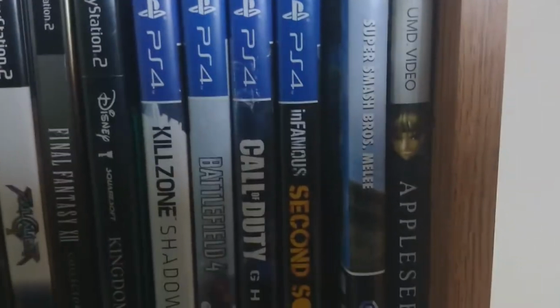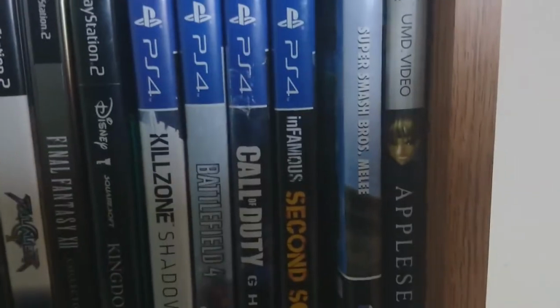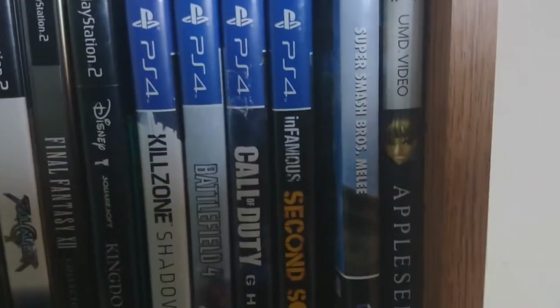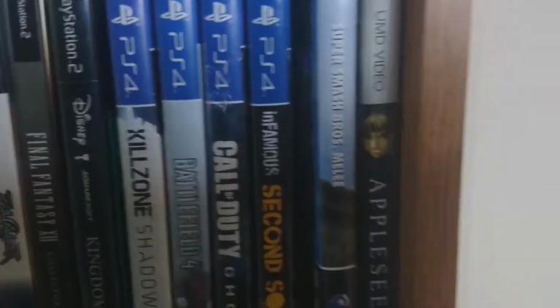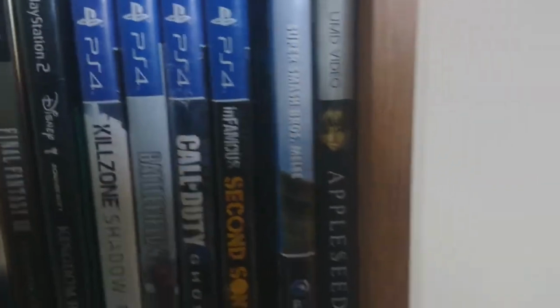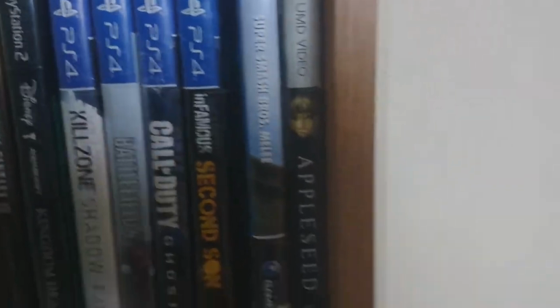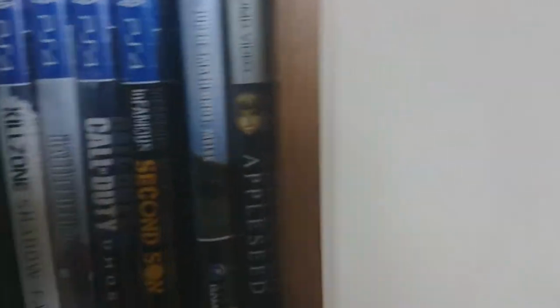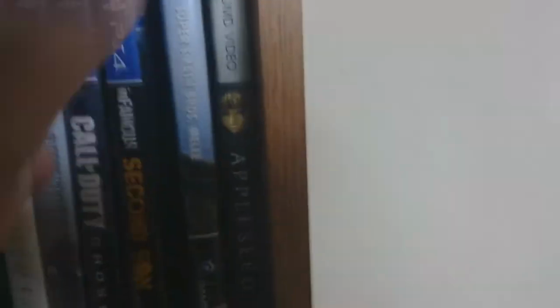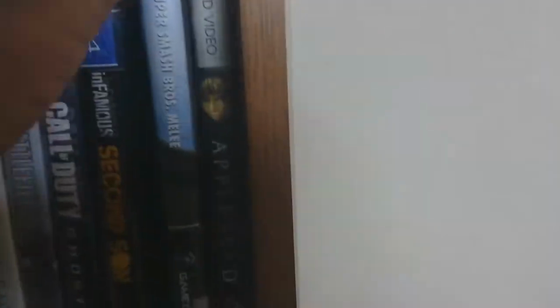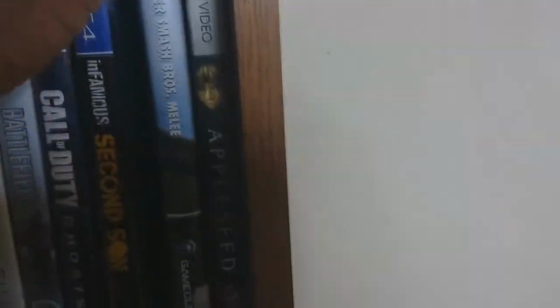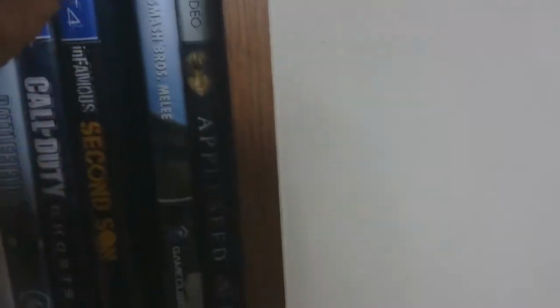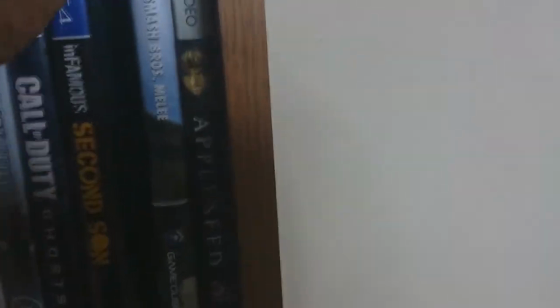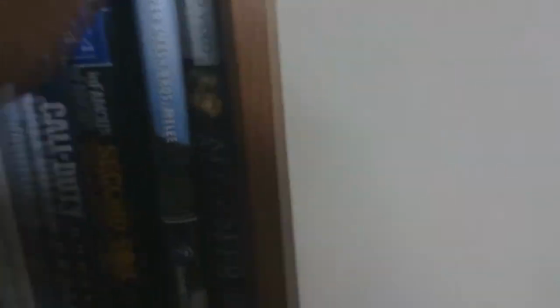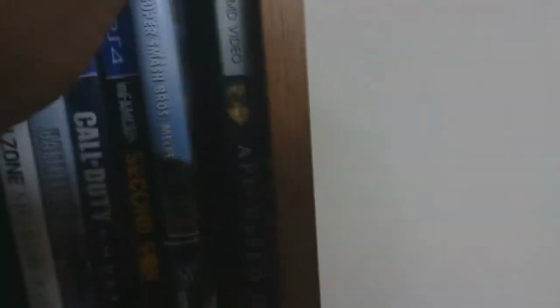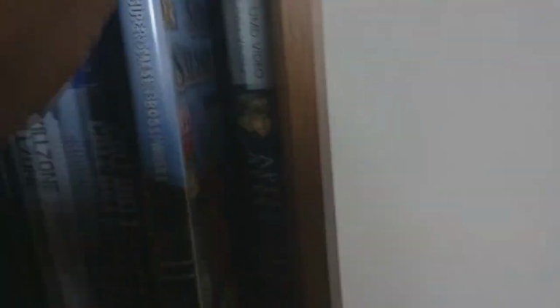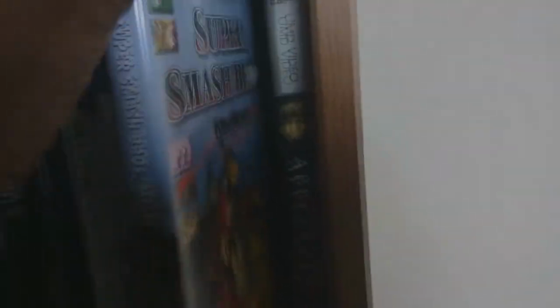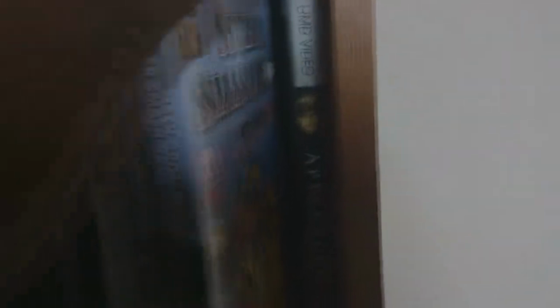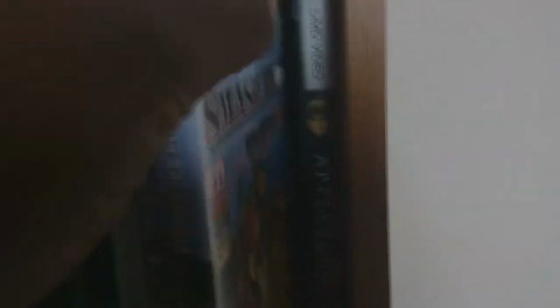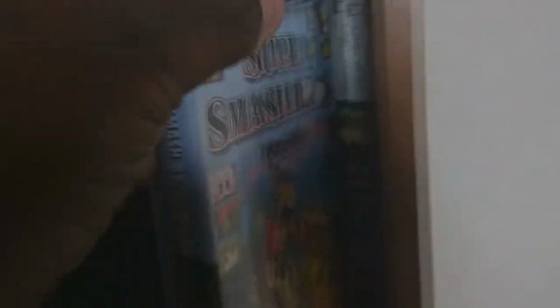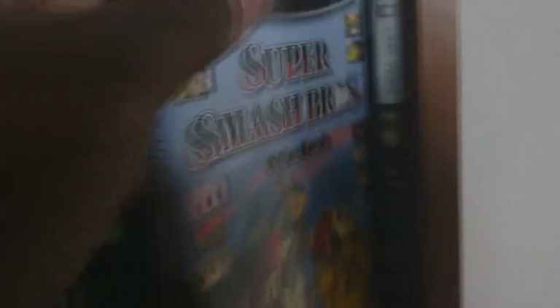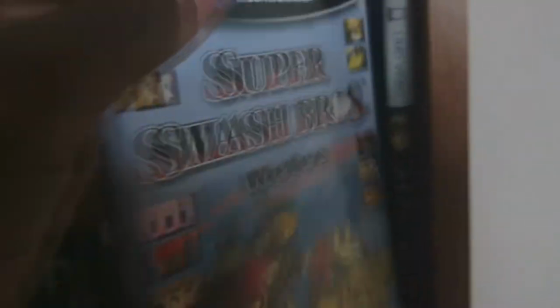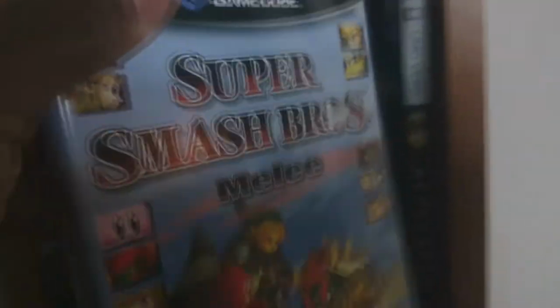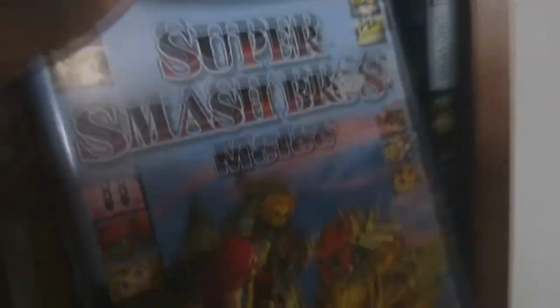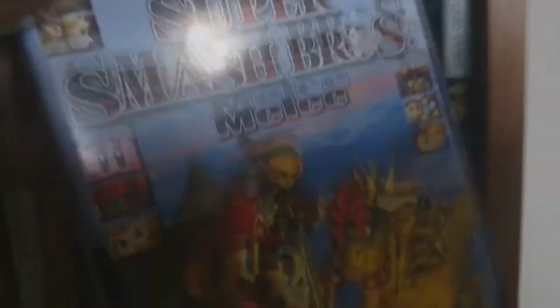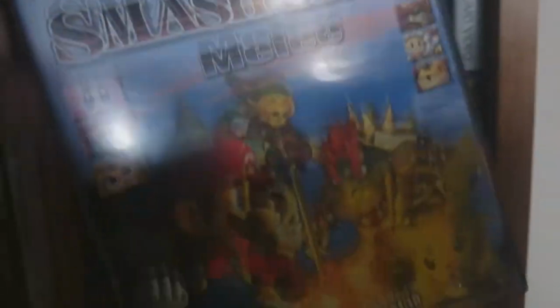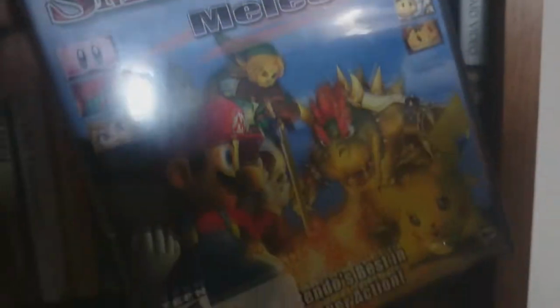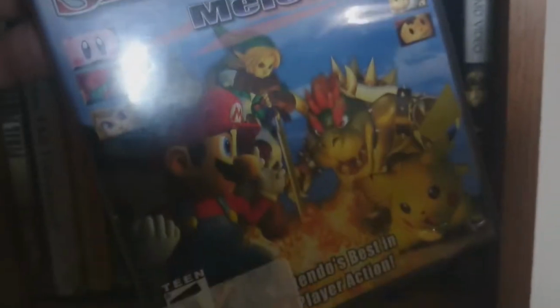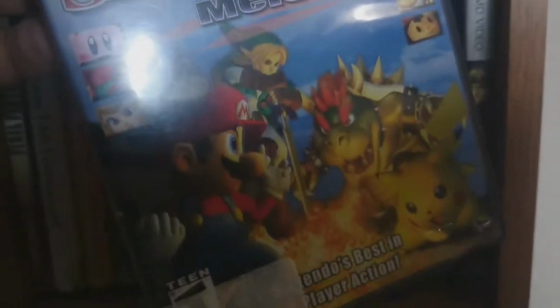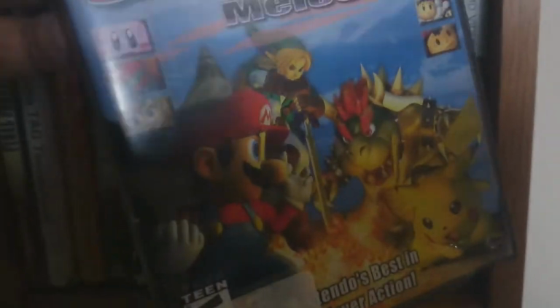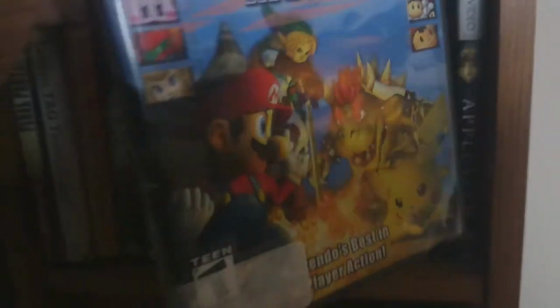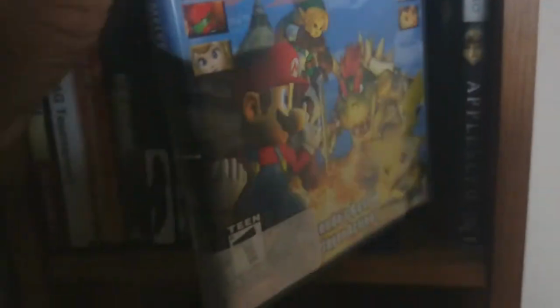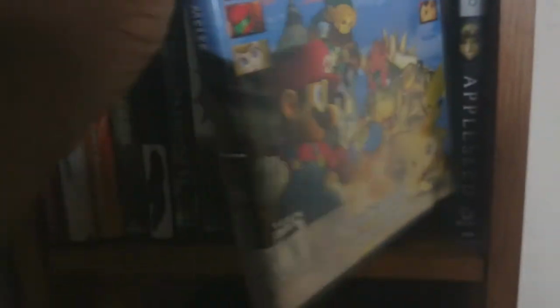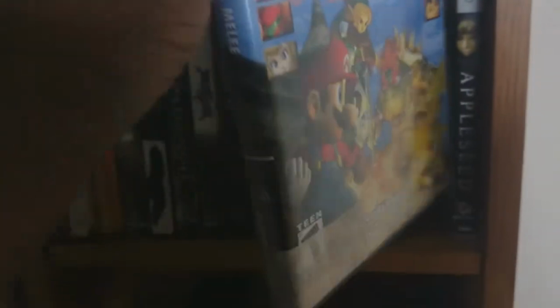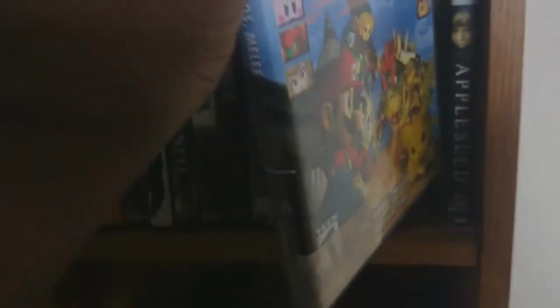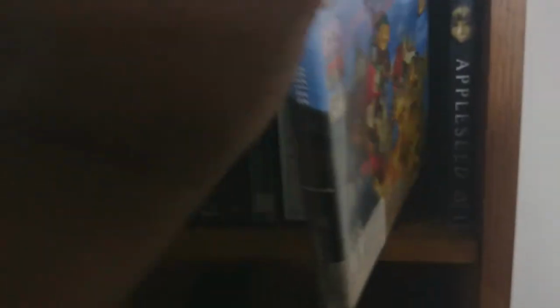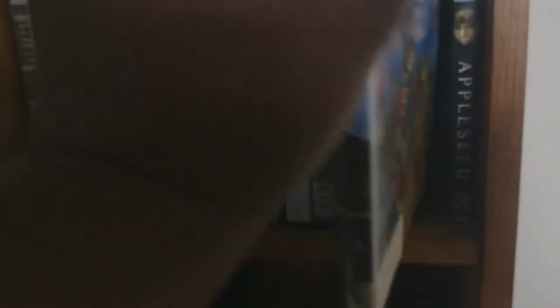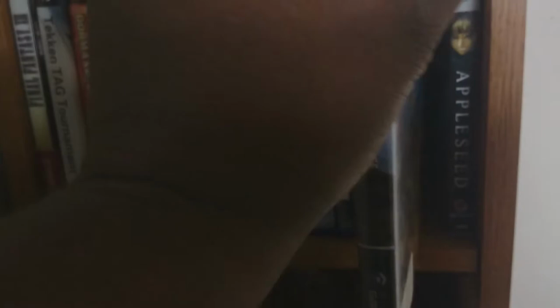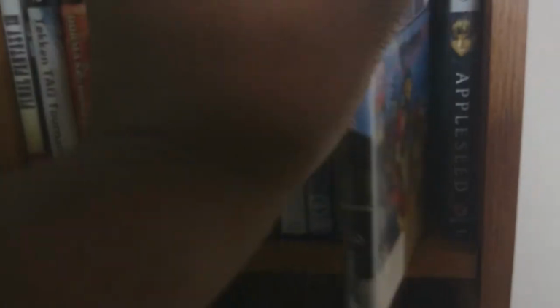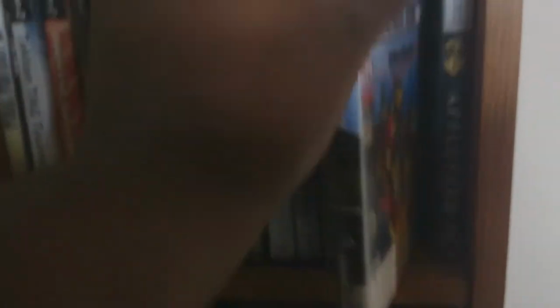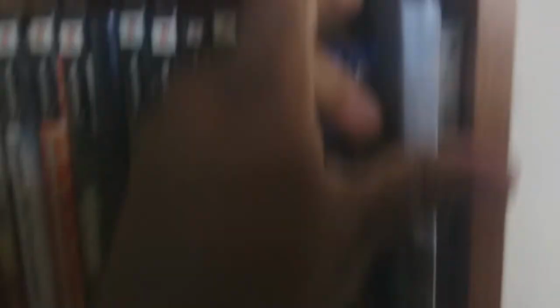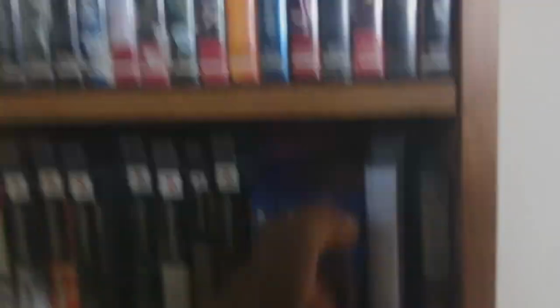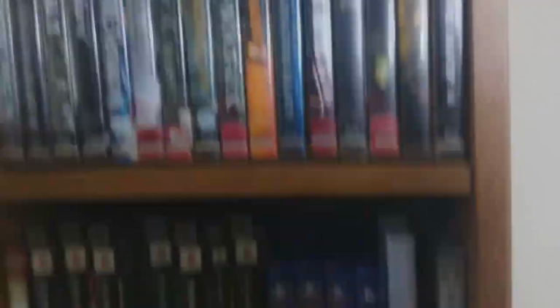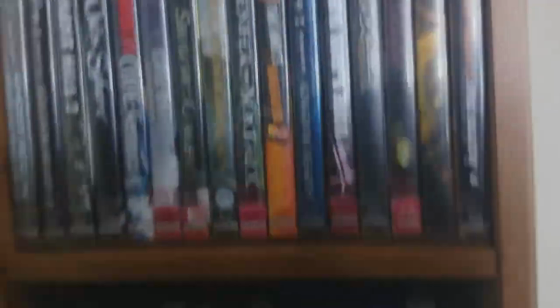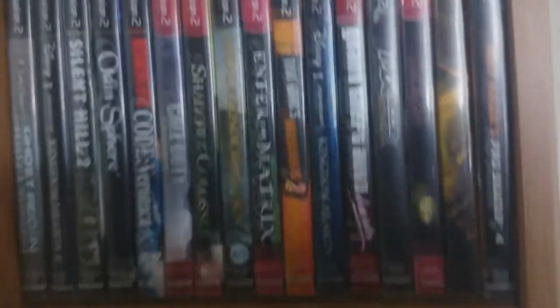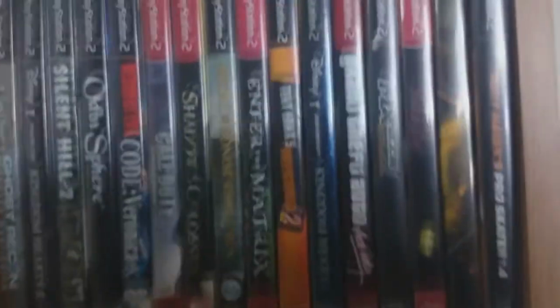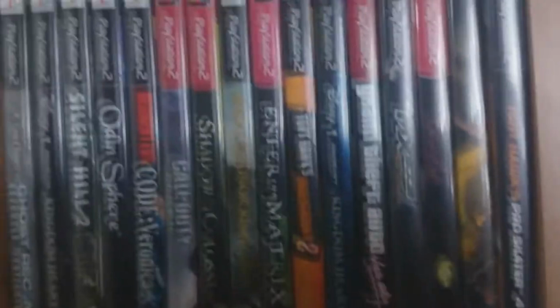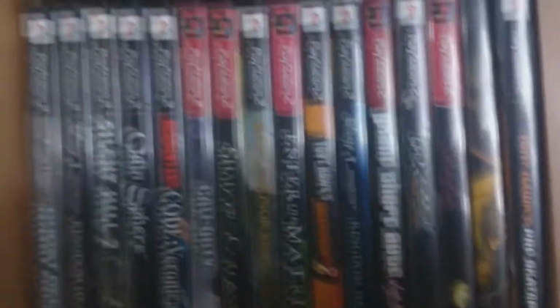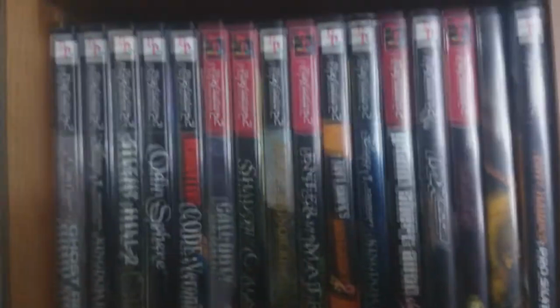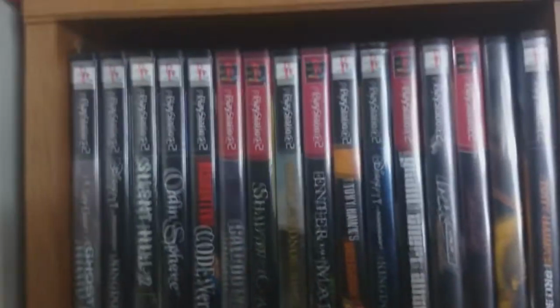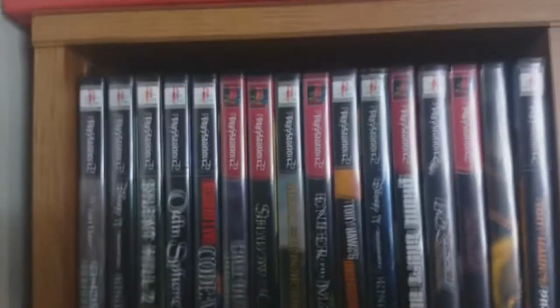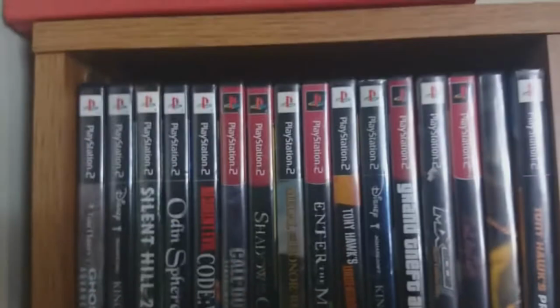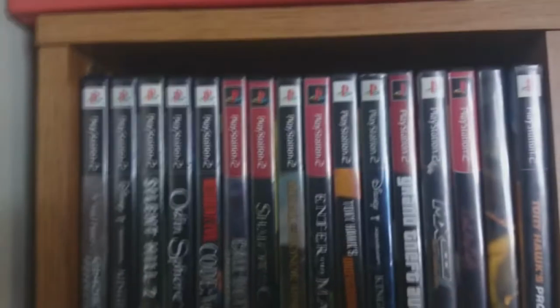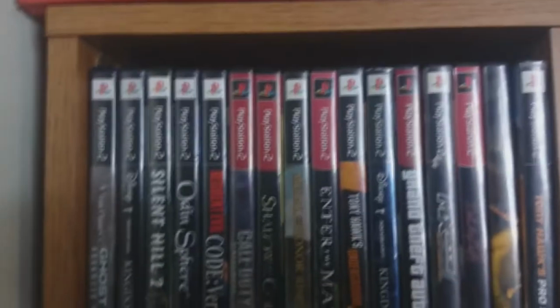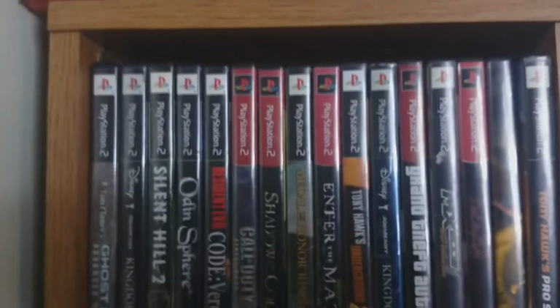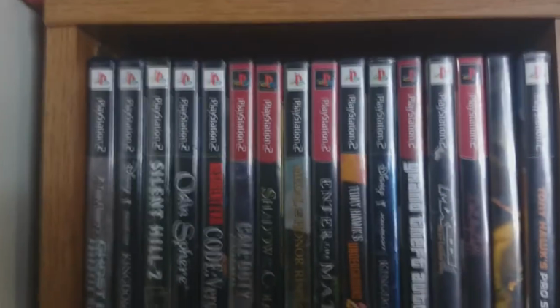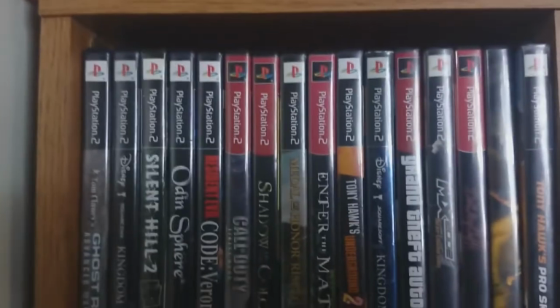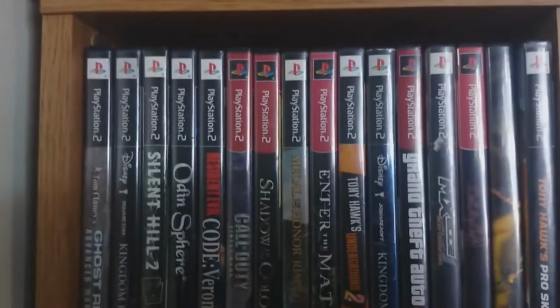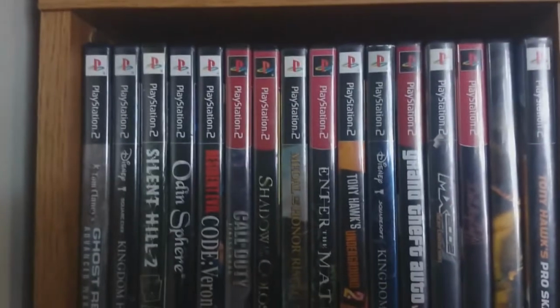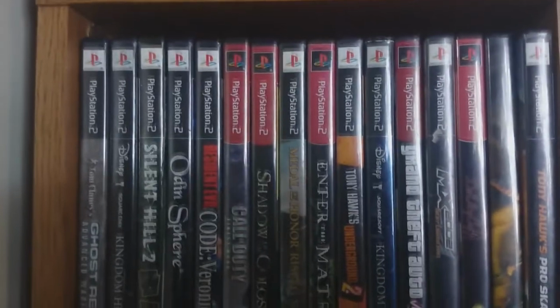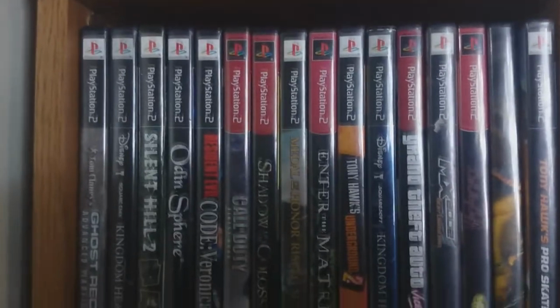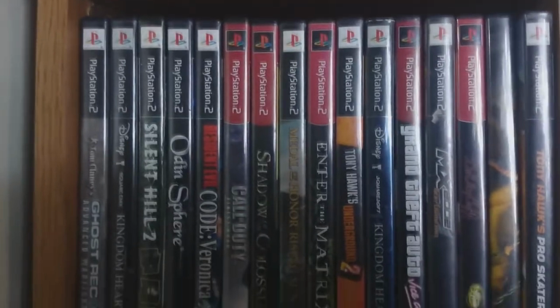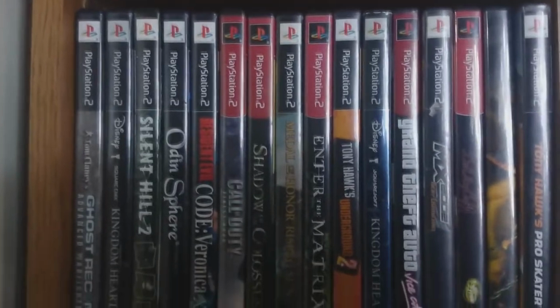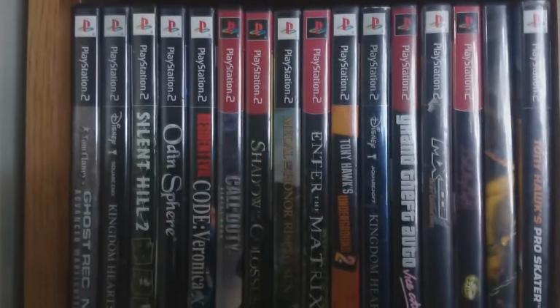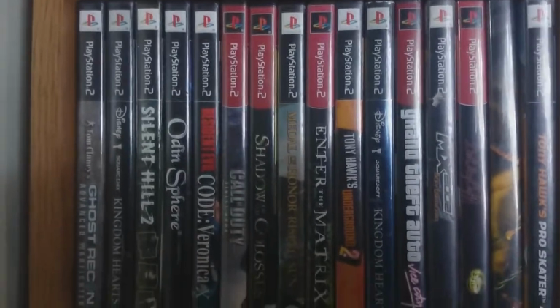We got some nice classics here. Some PS4 stuff. I got my Smash Brothers Melee, which is one of my favorite games. Some more PS2 stuff over on this side.